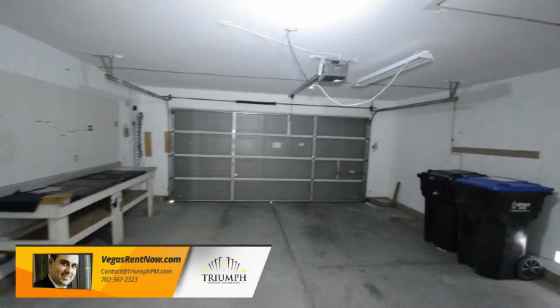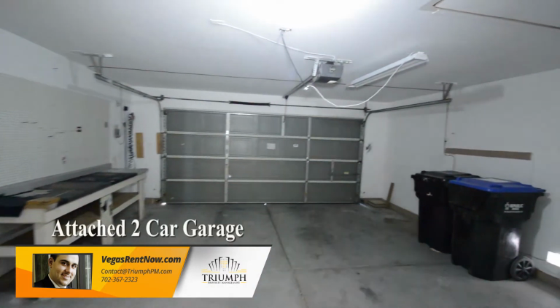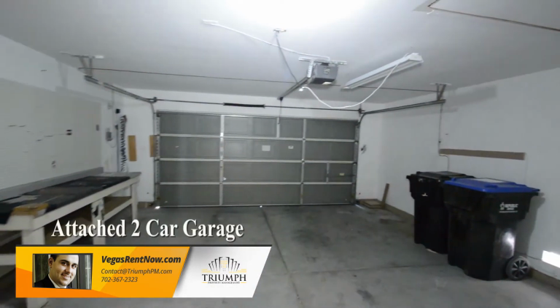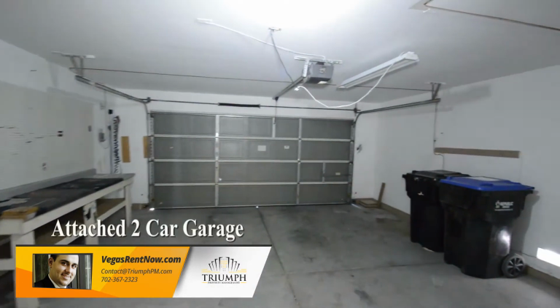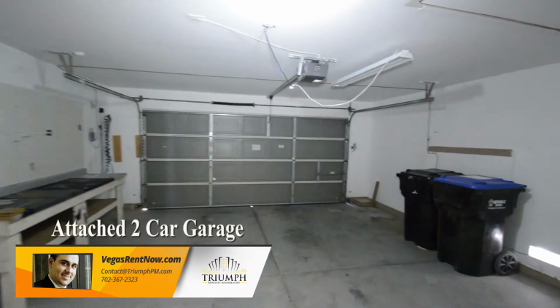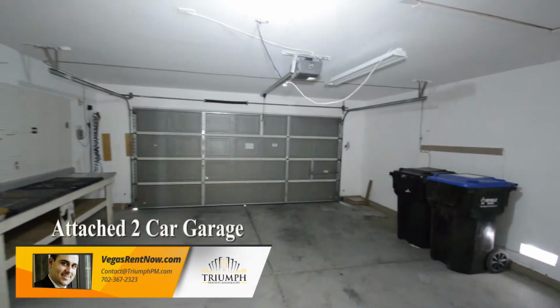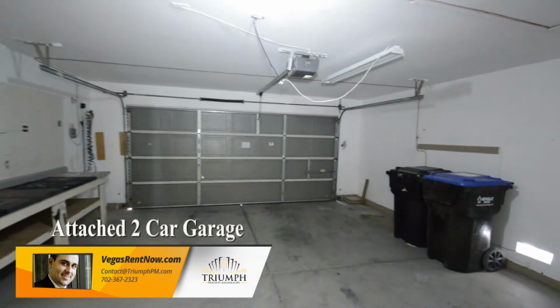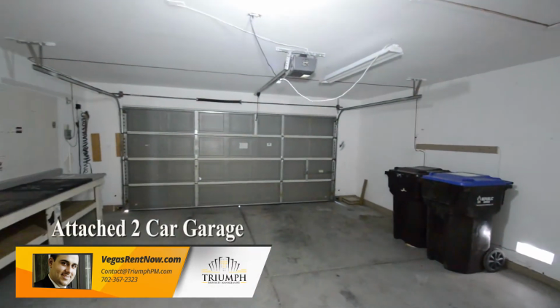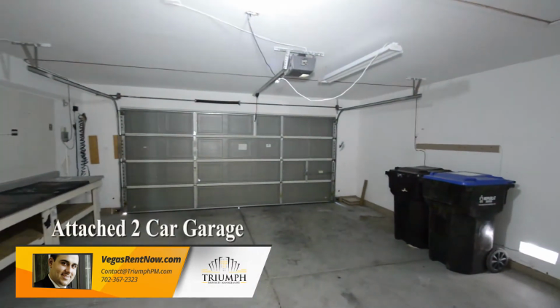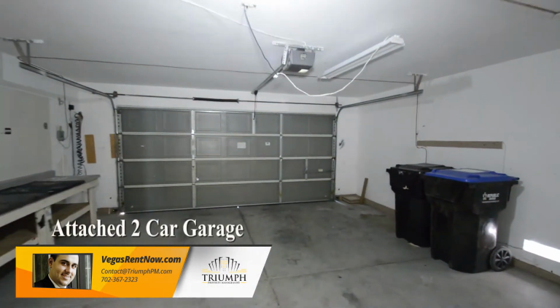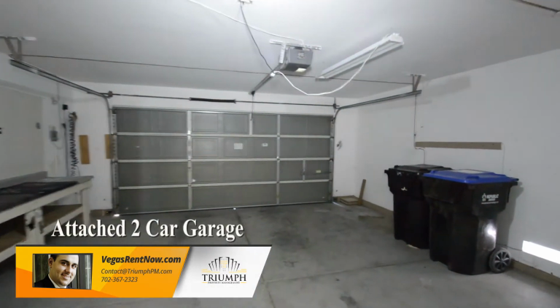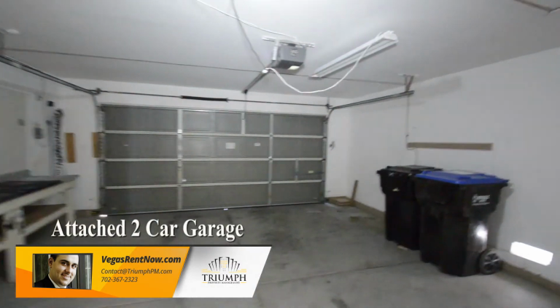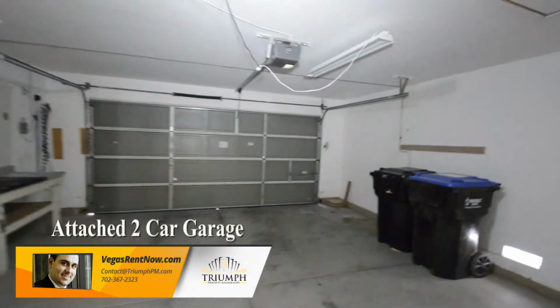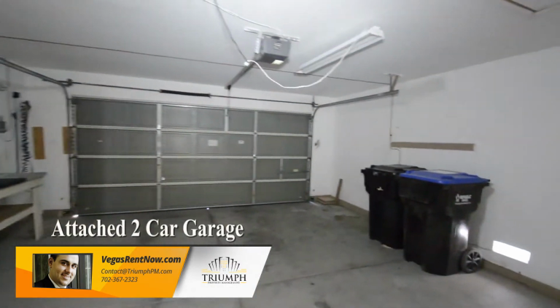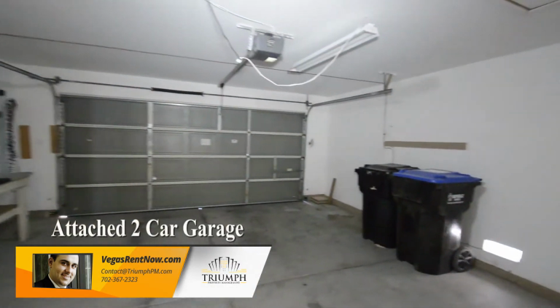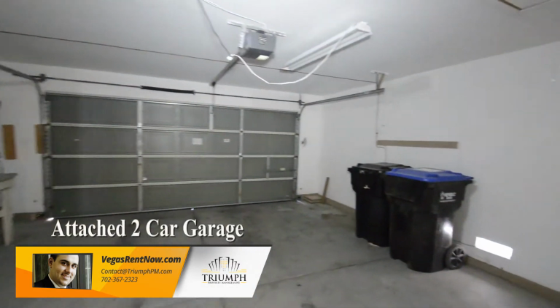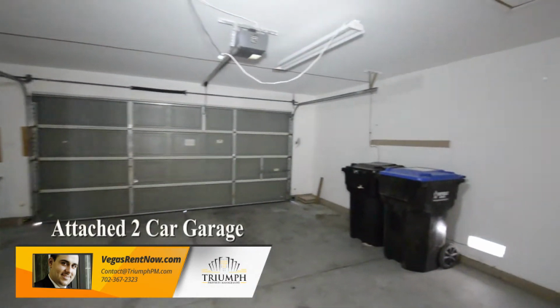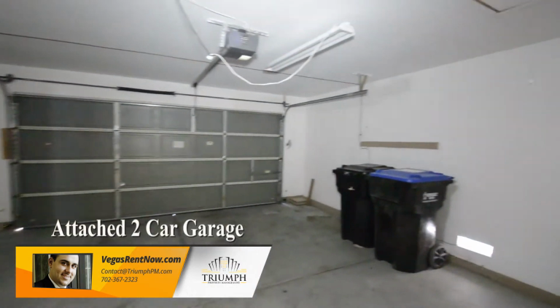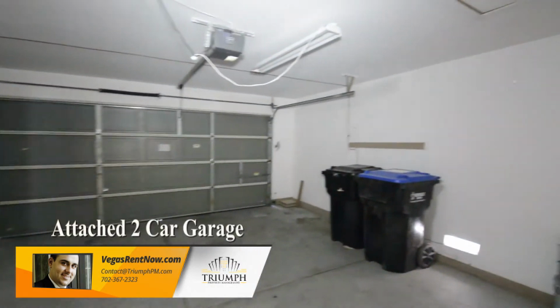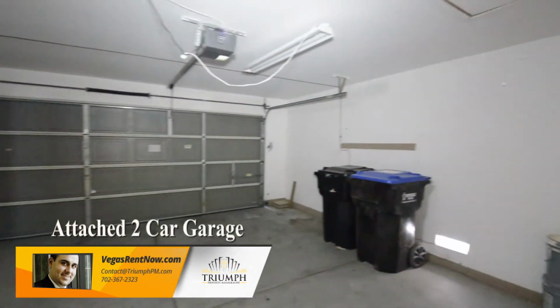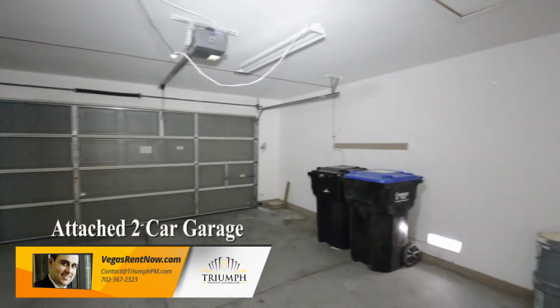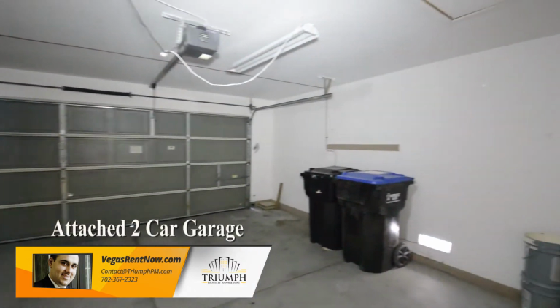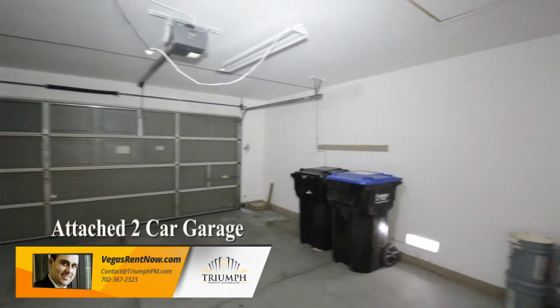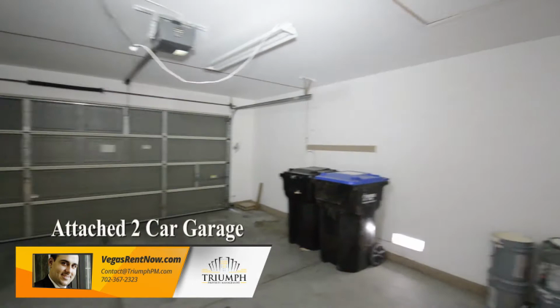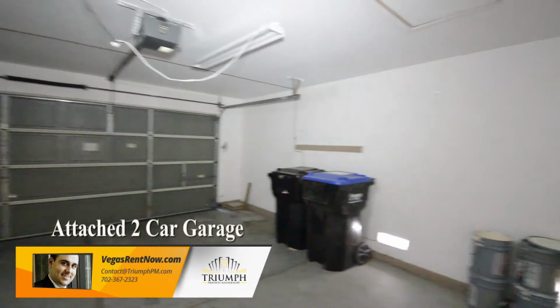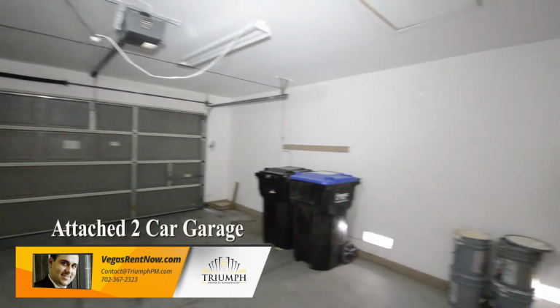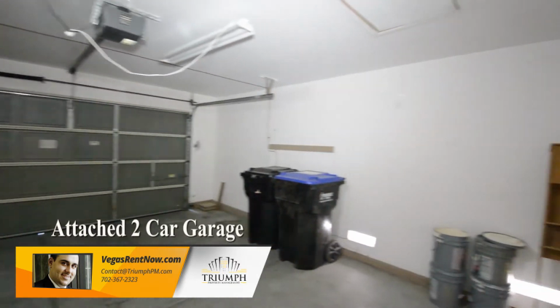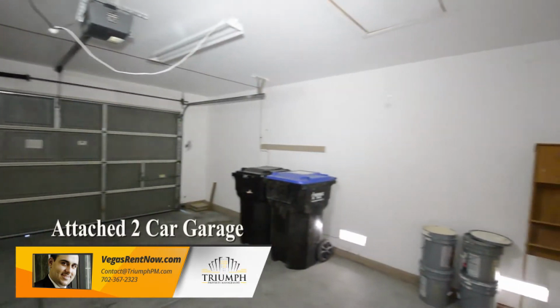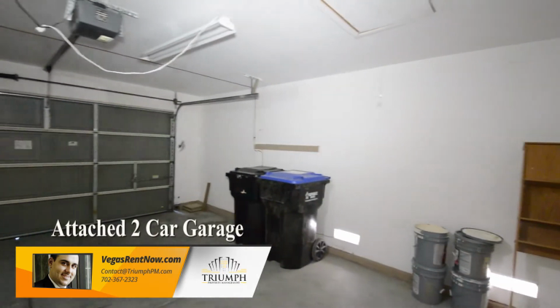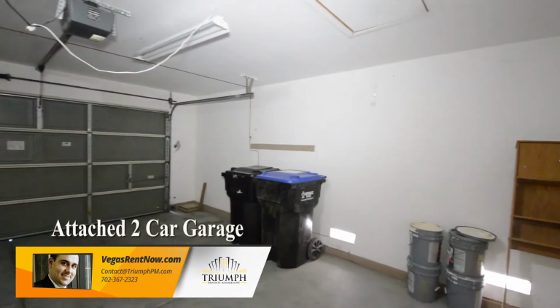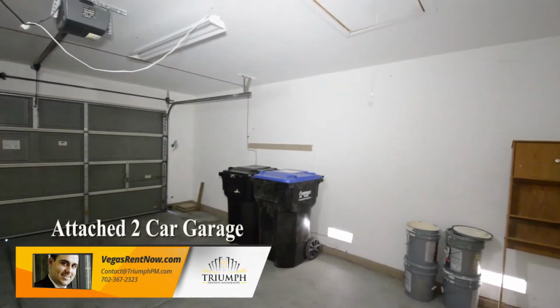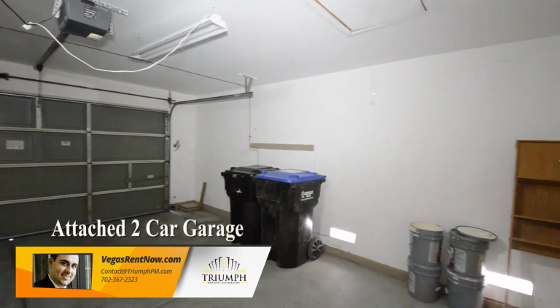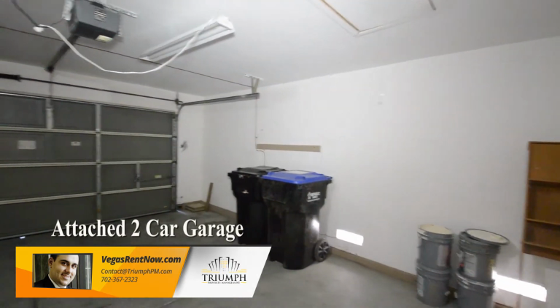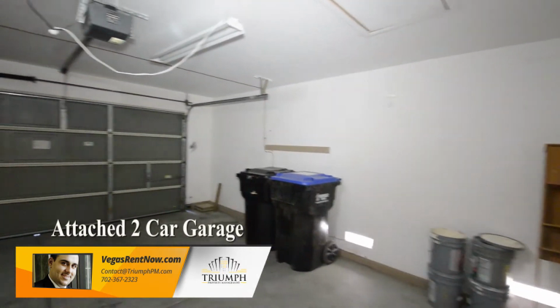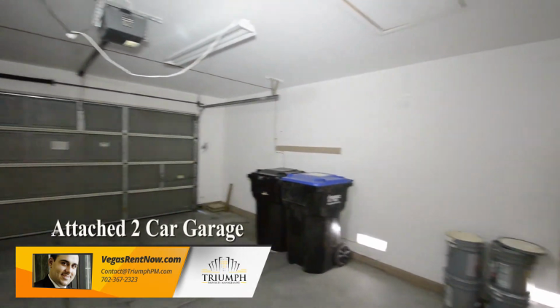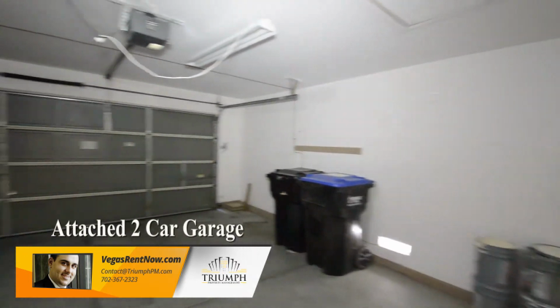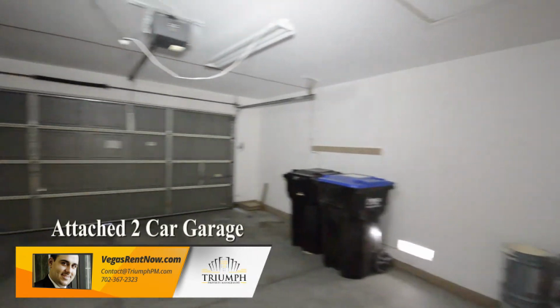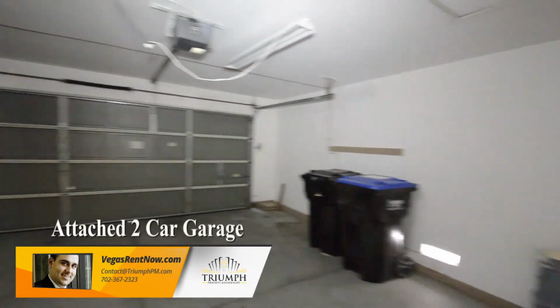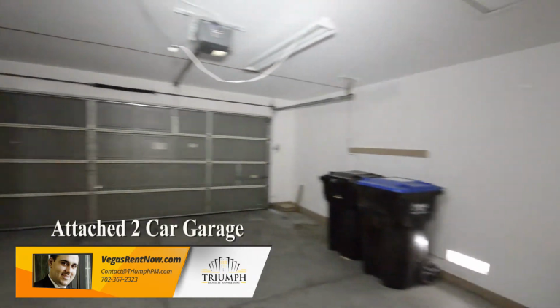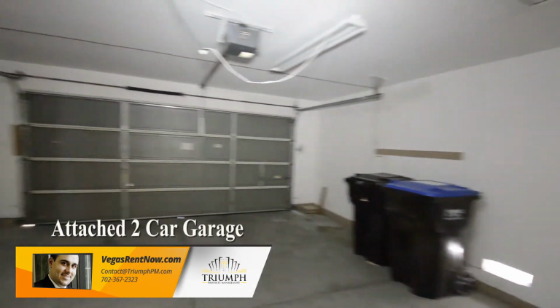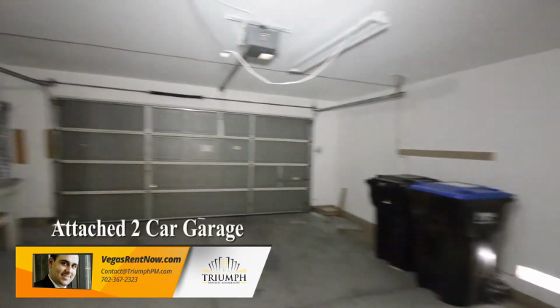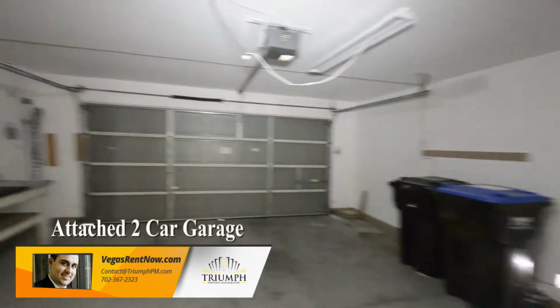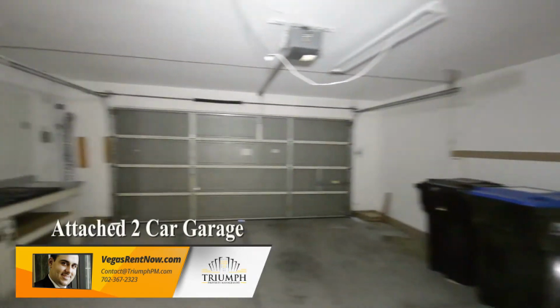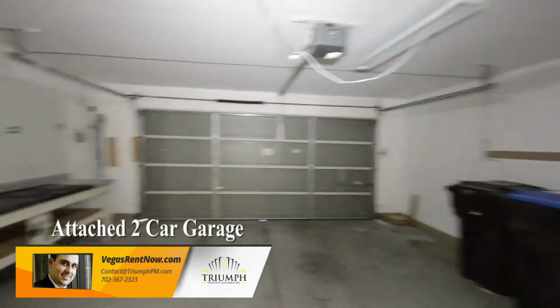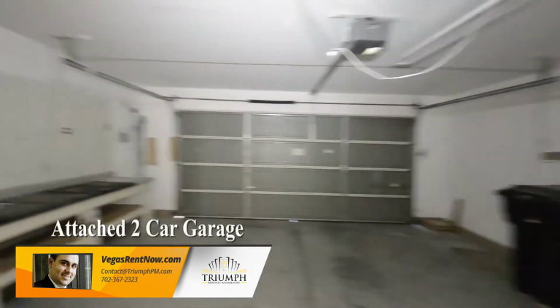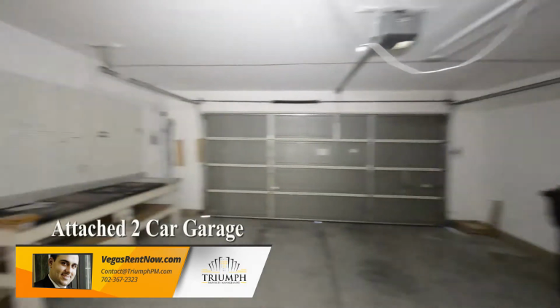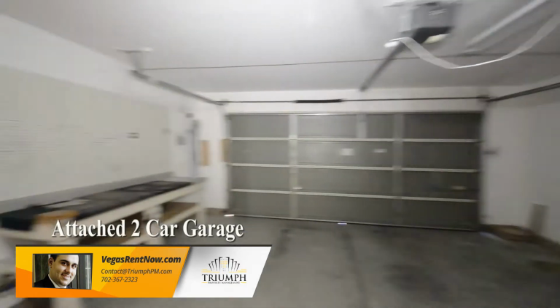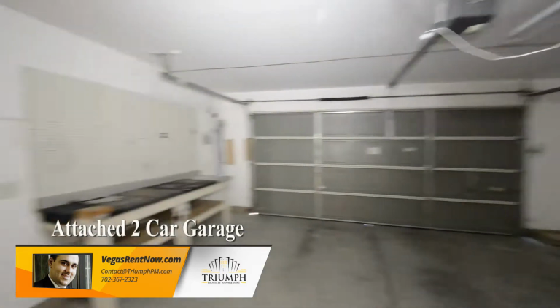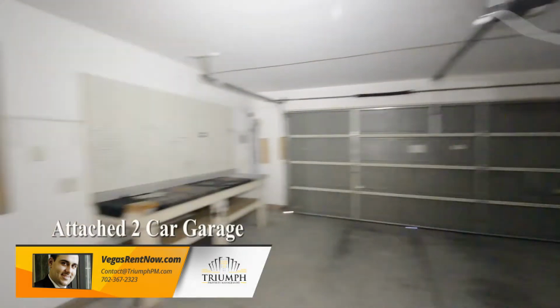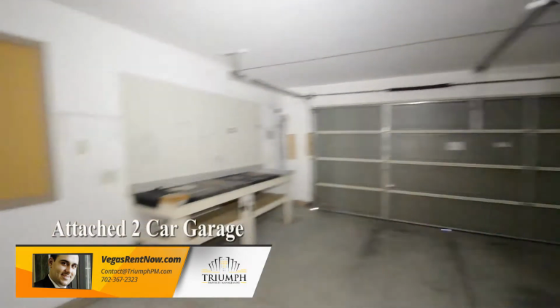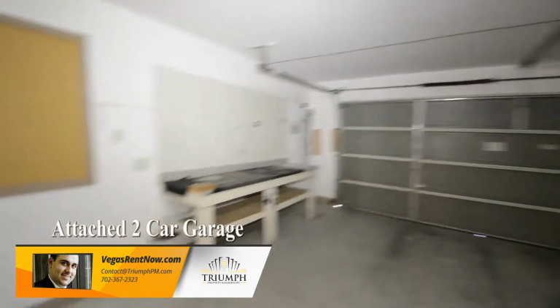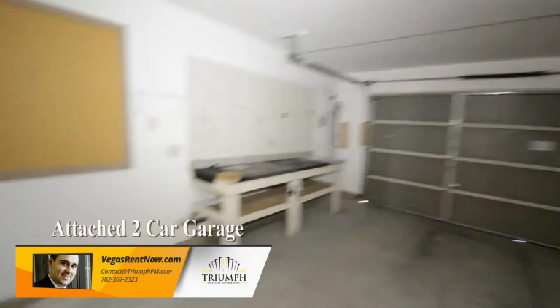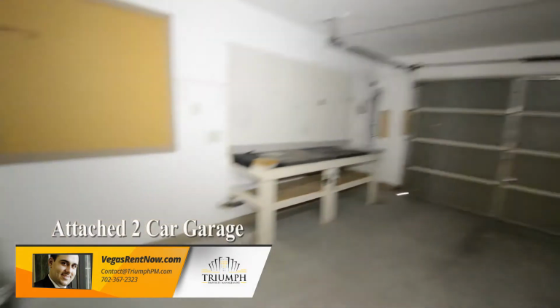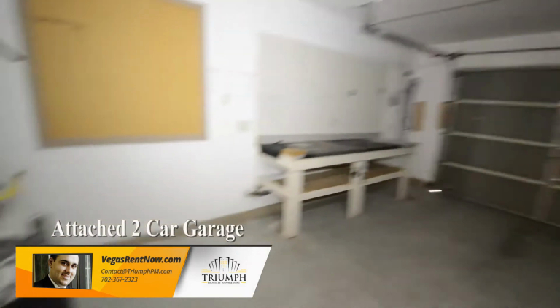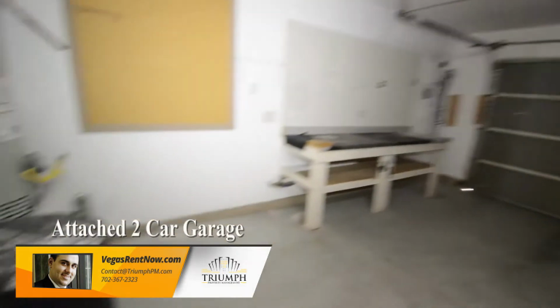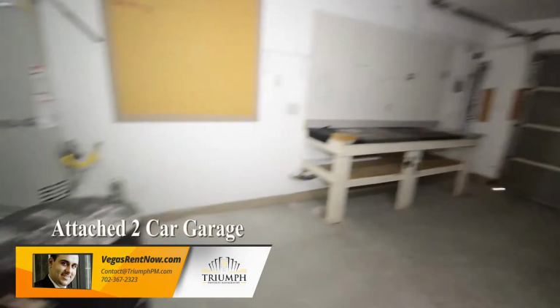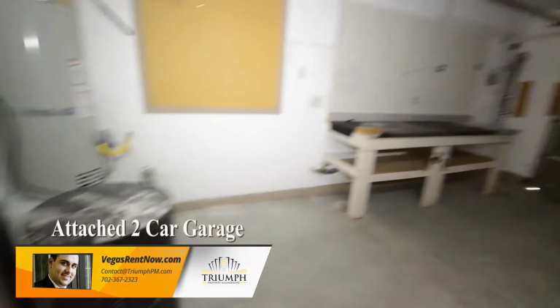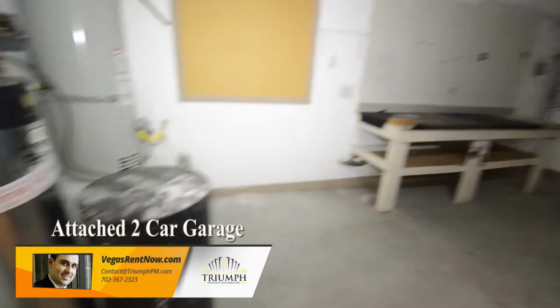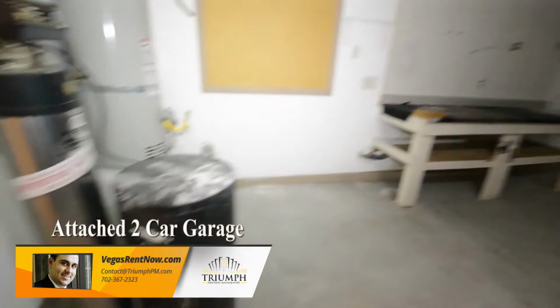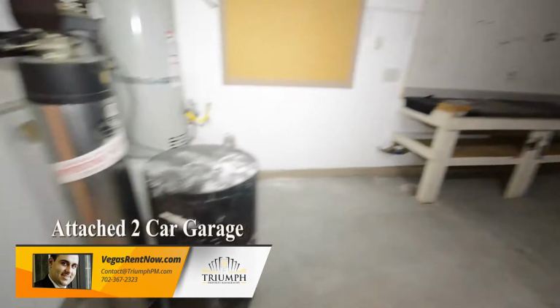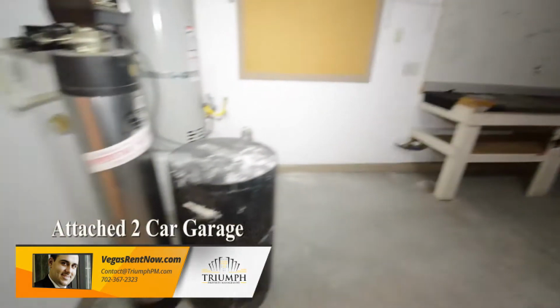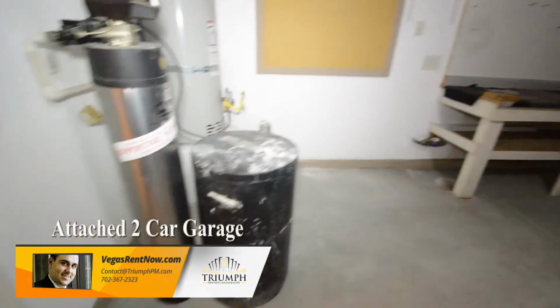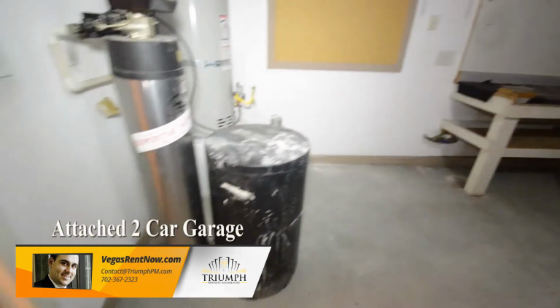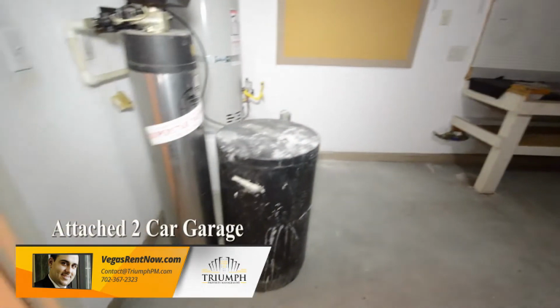The attached two-car garage has an outdoor opener, workbench, water conditioner and direct entry to the home.